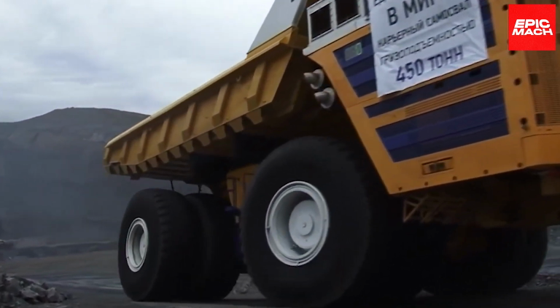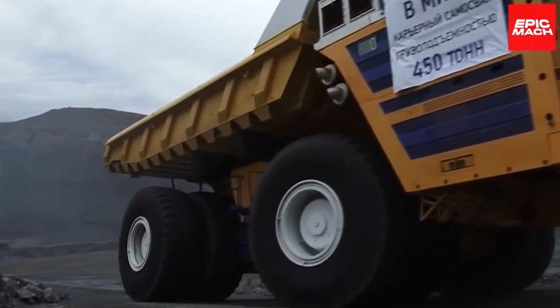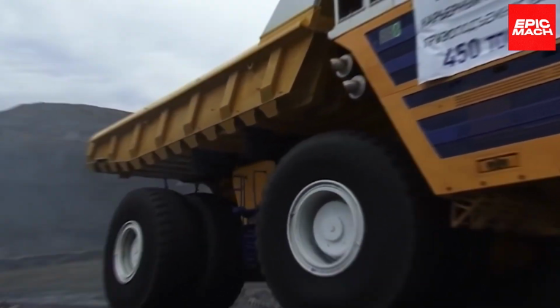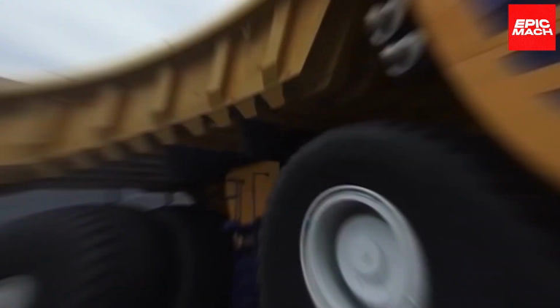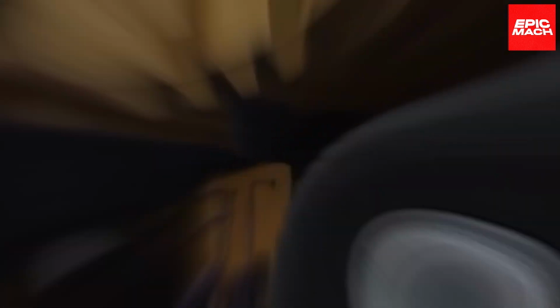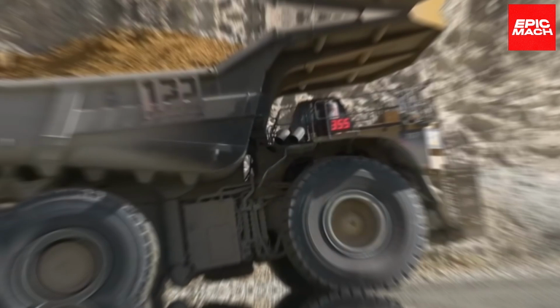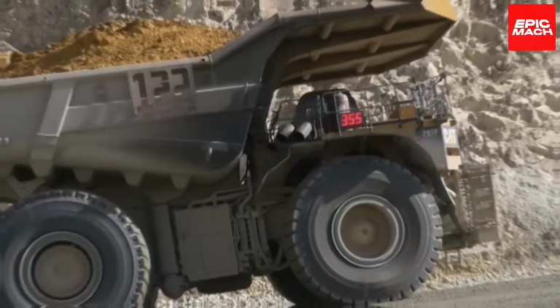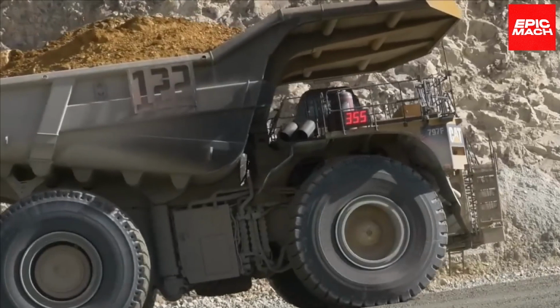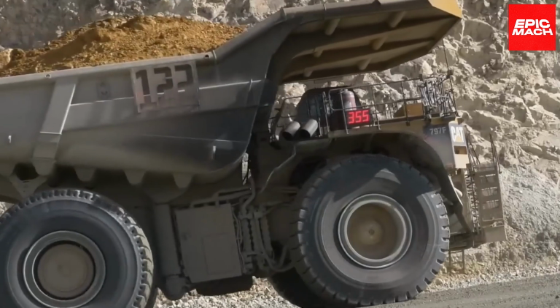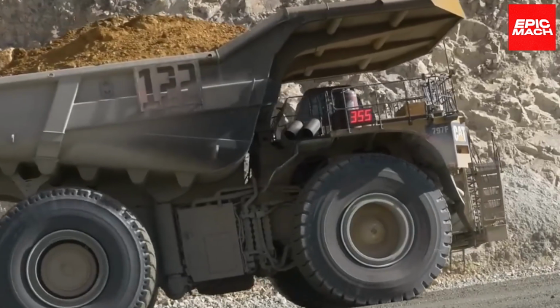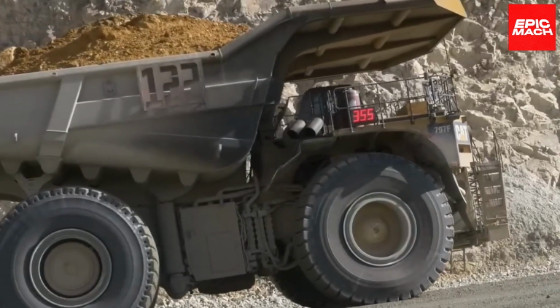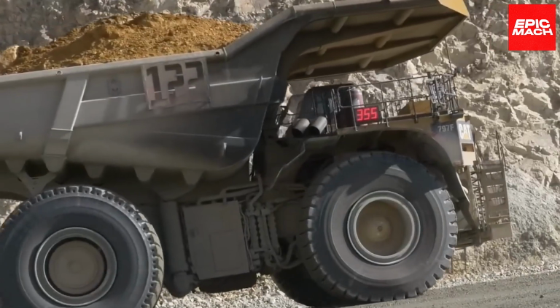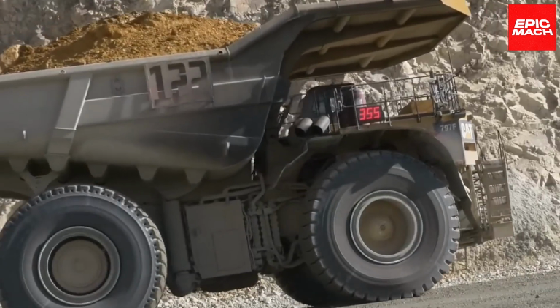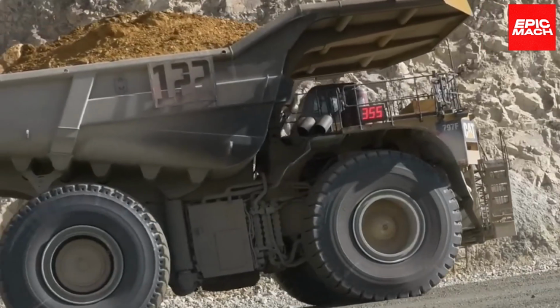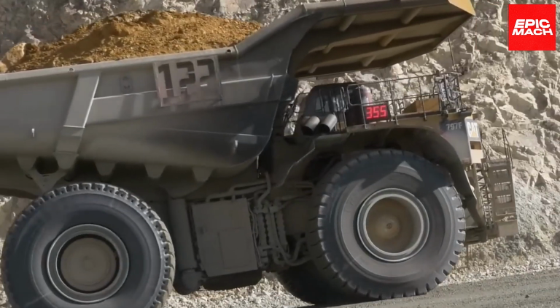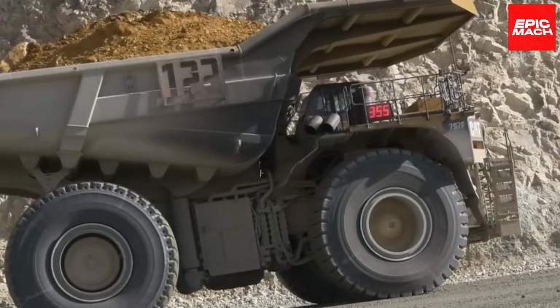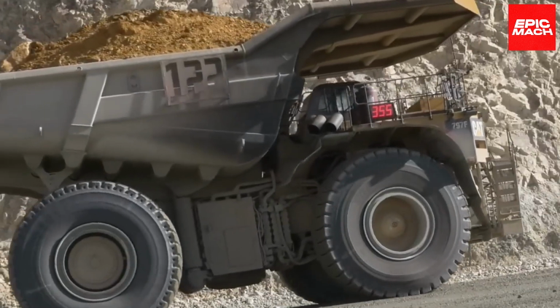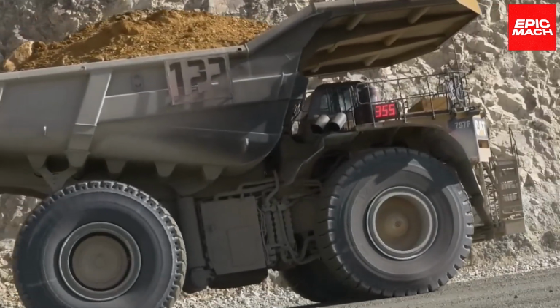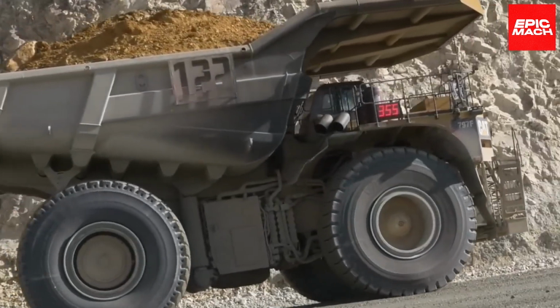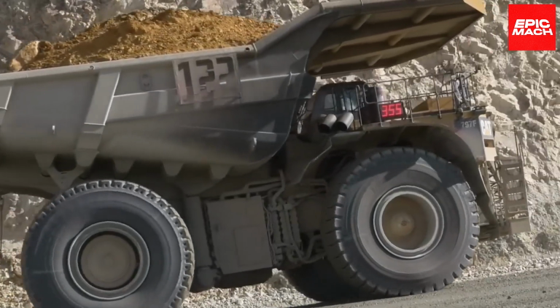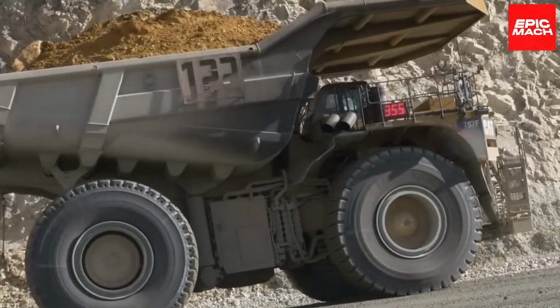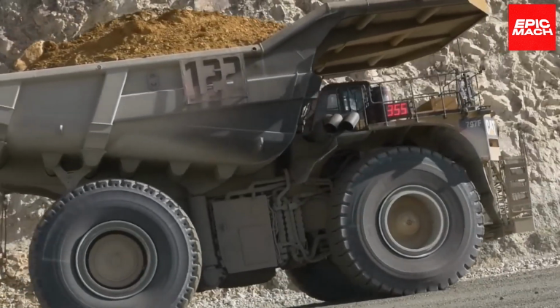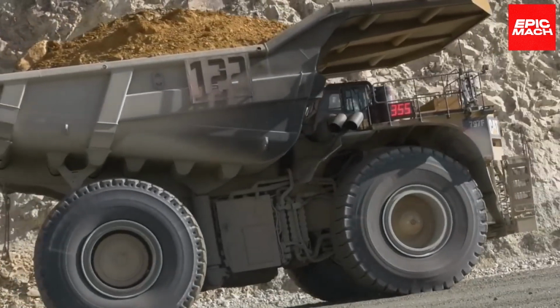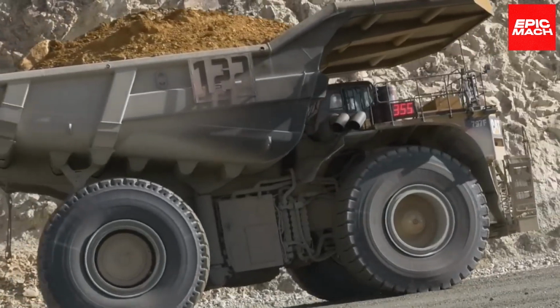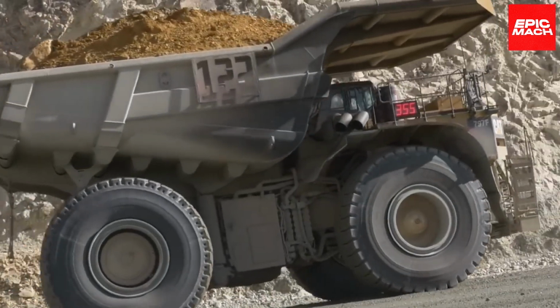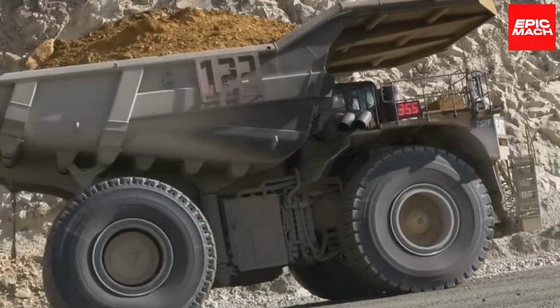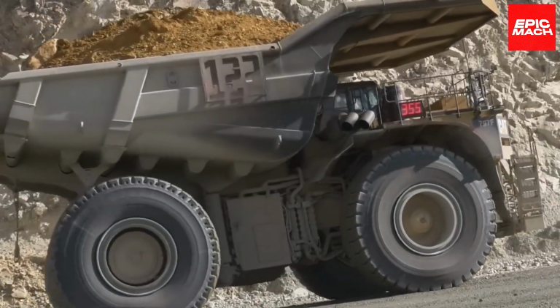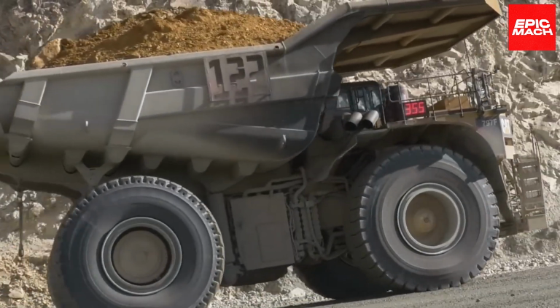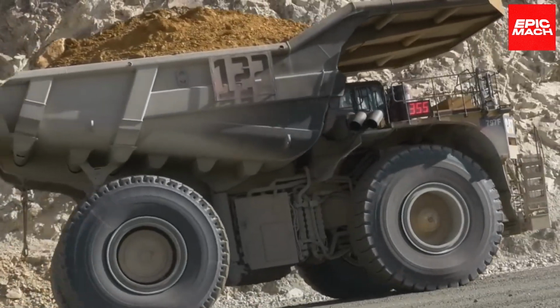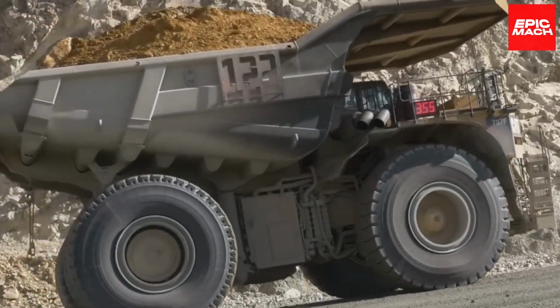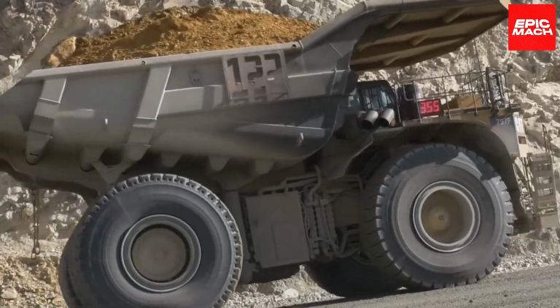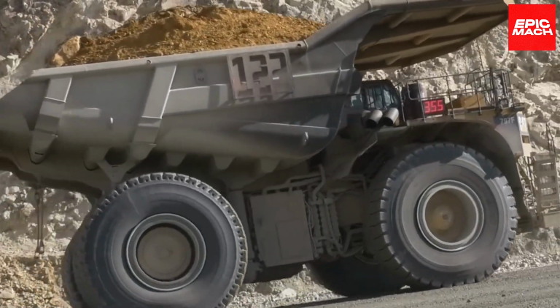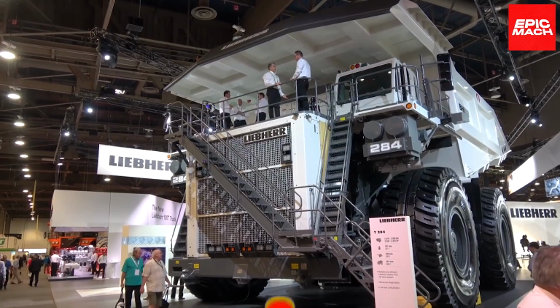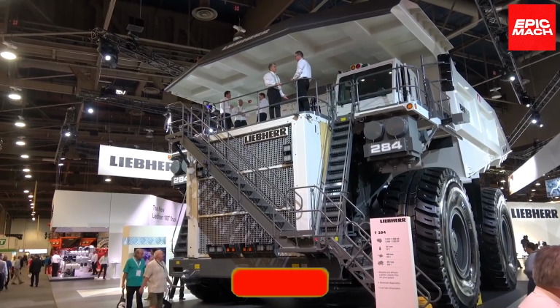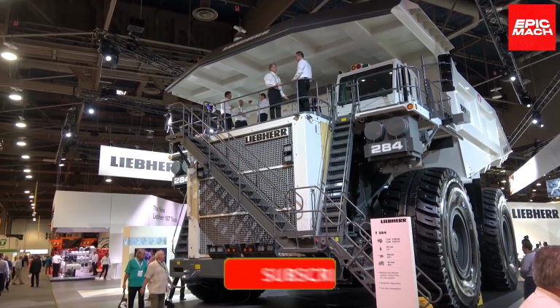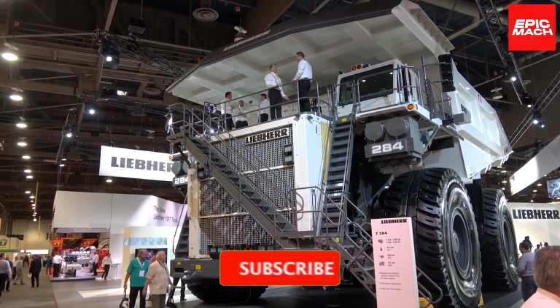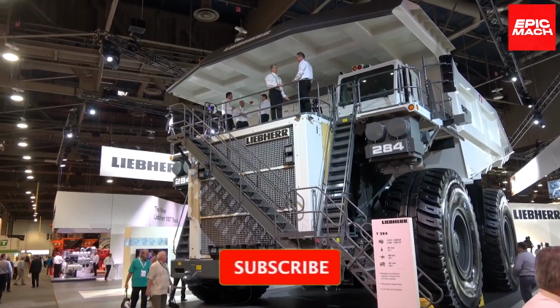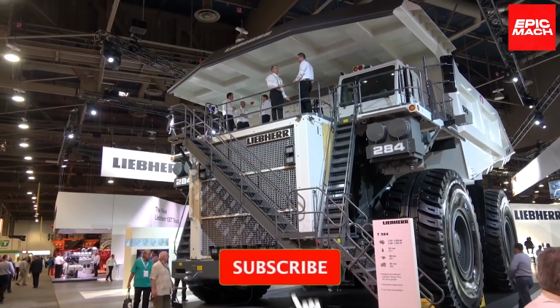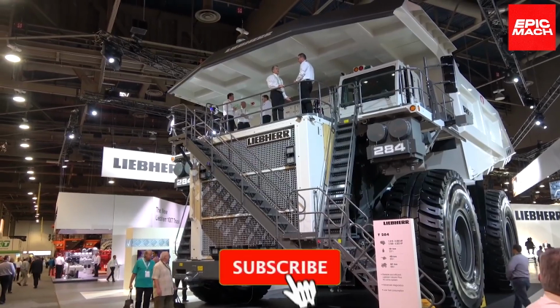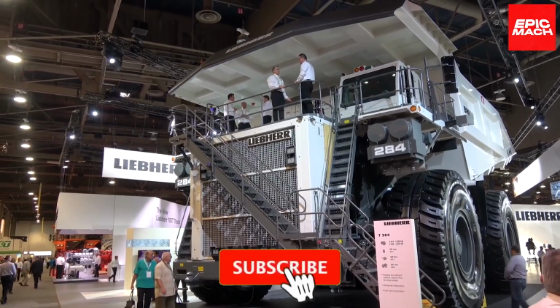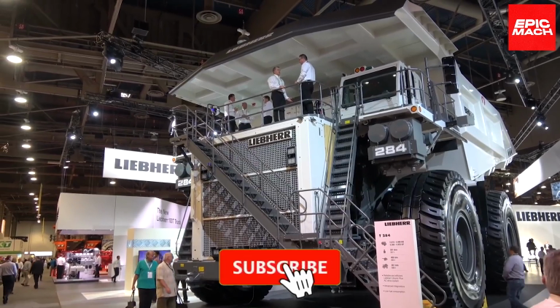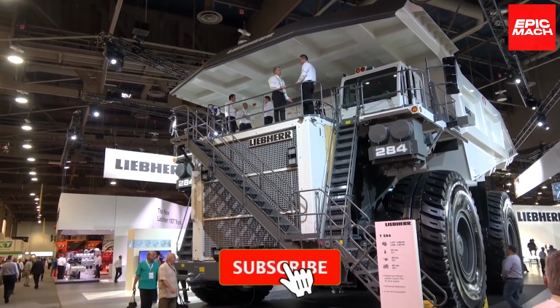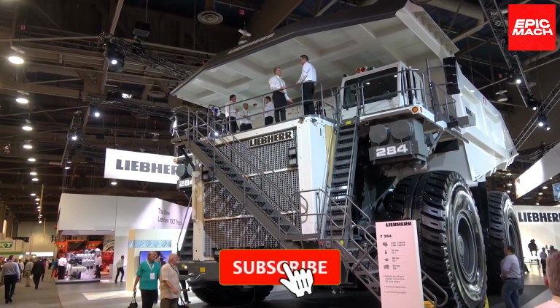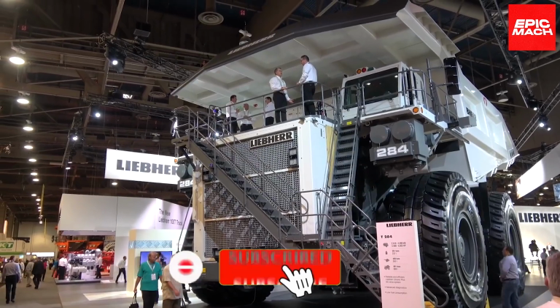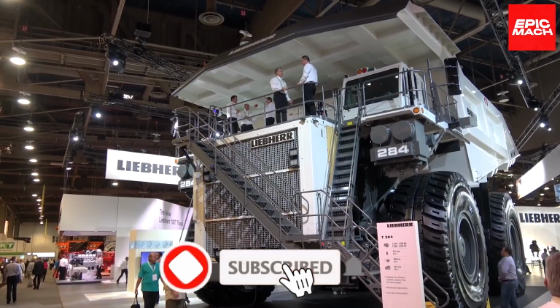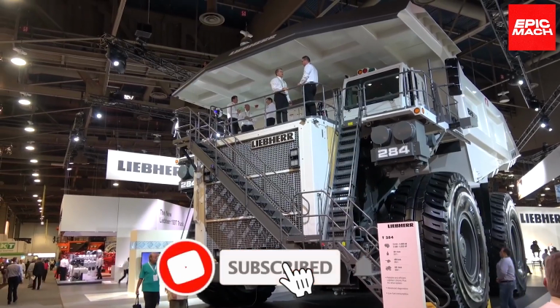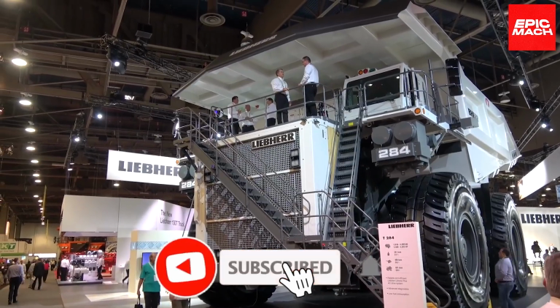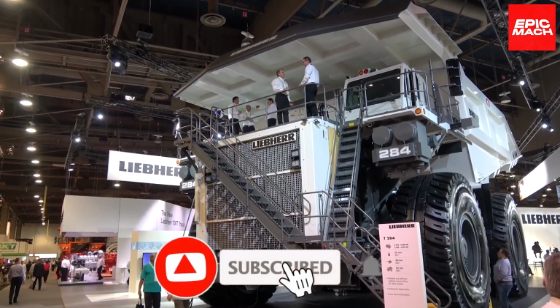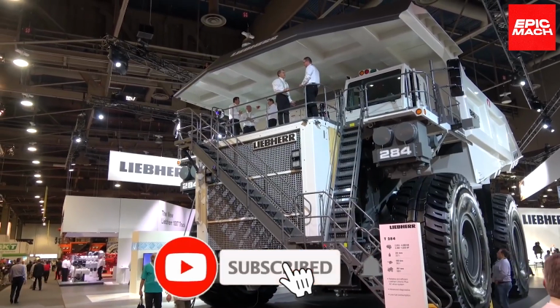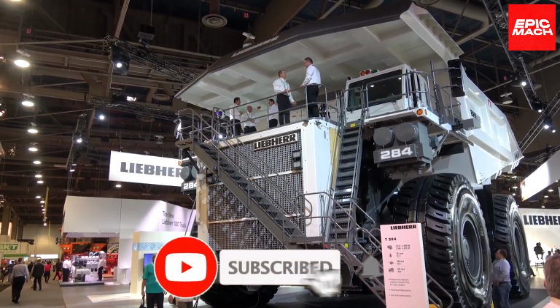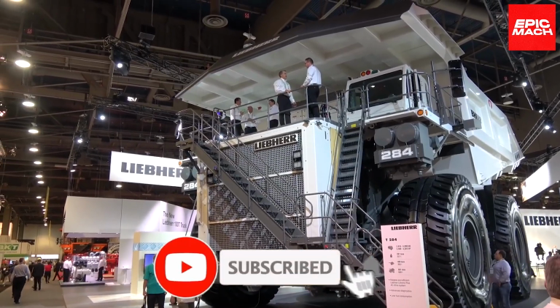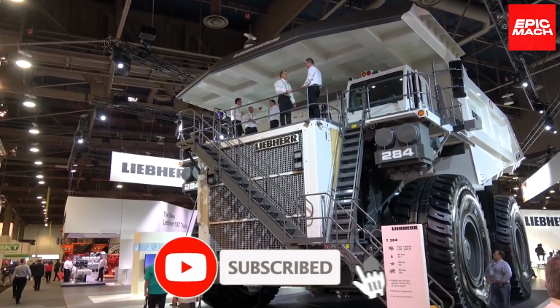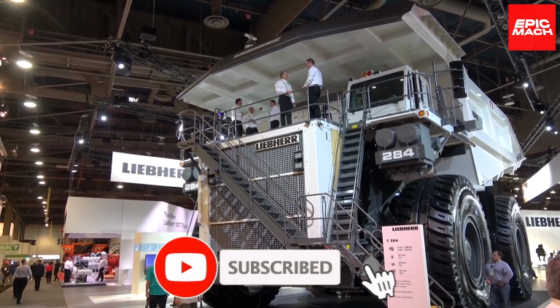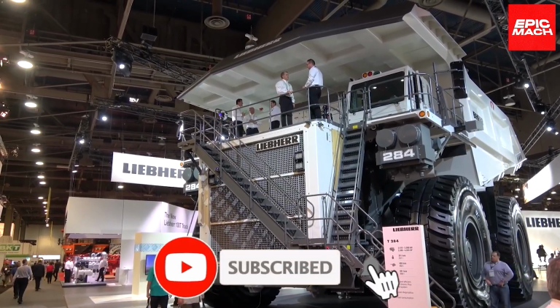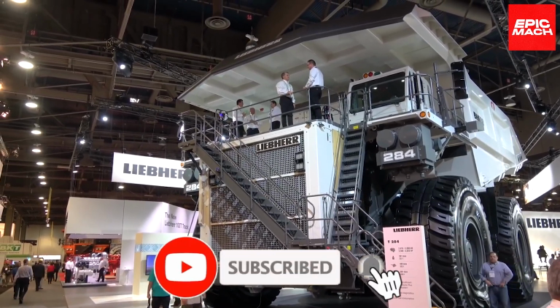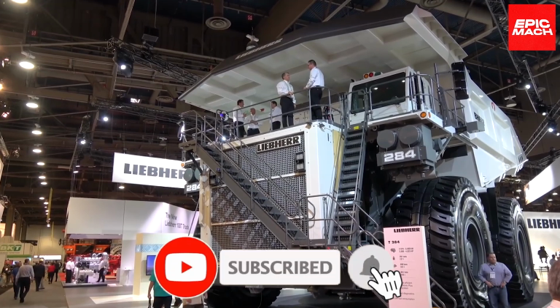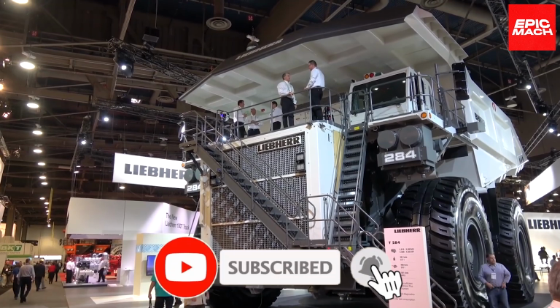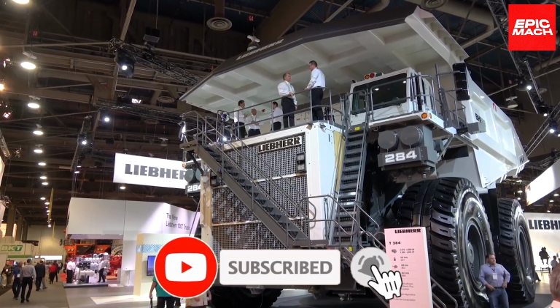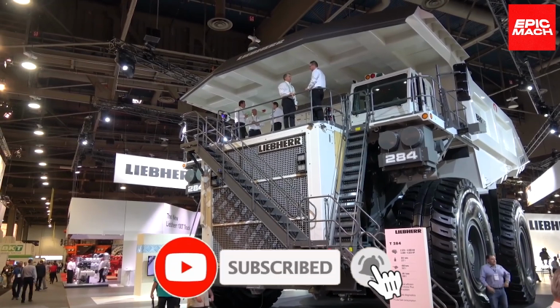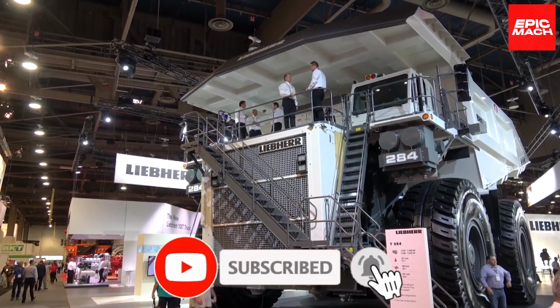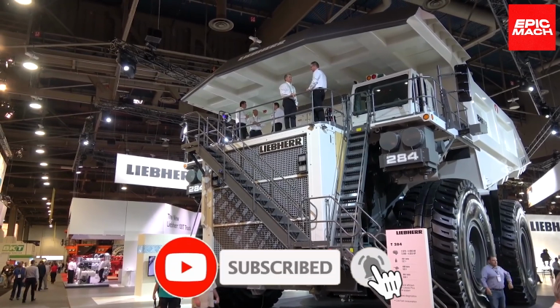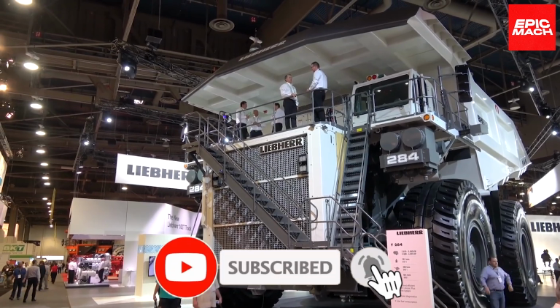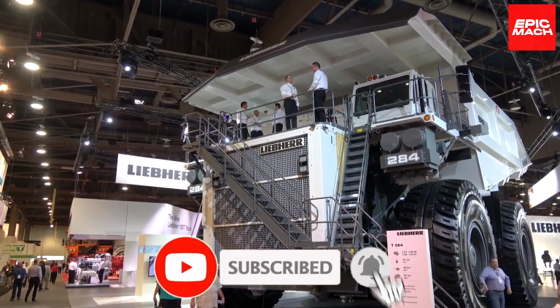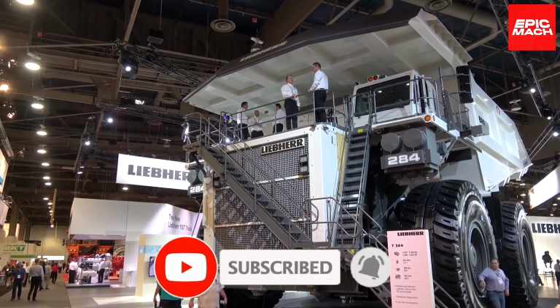Which monster truck of mining was your favorite? Make sure to like, subscribe, and hit the notification bell.